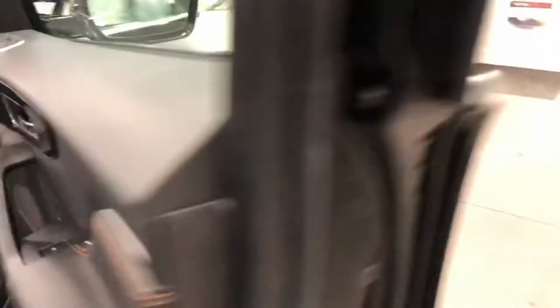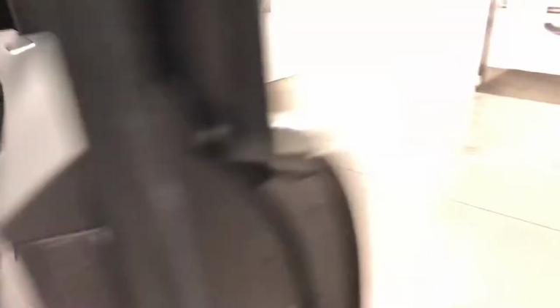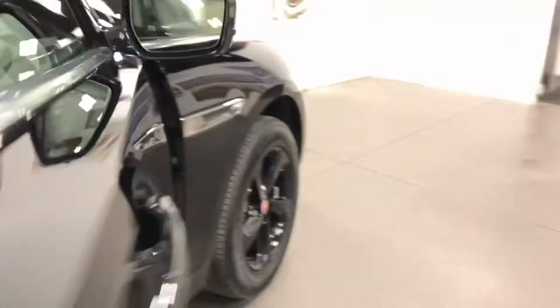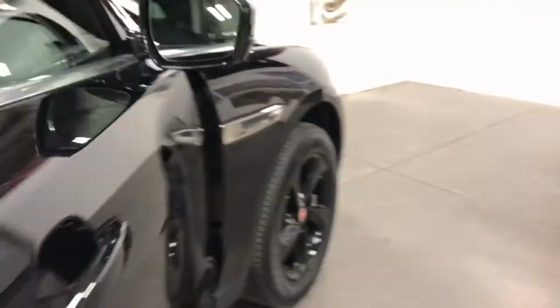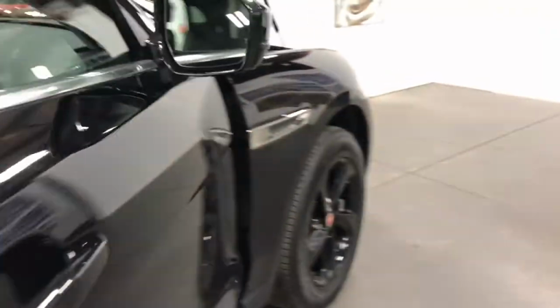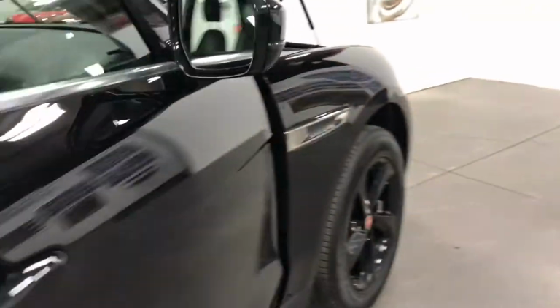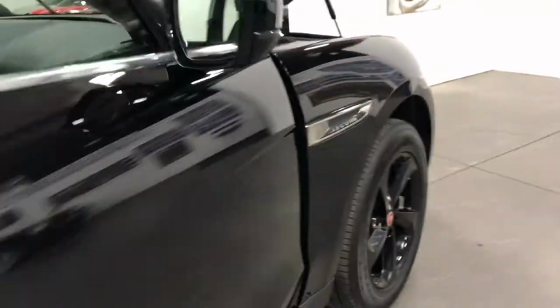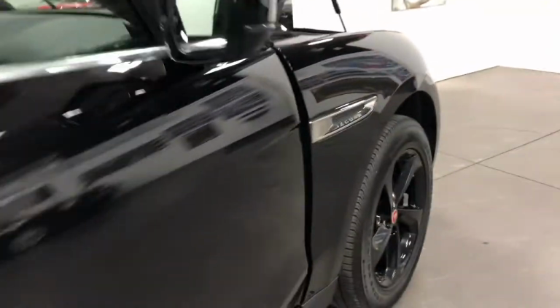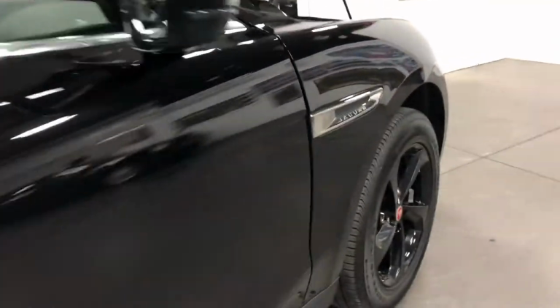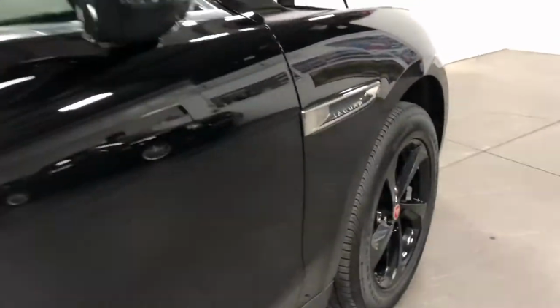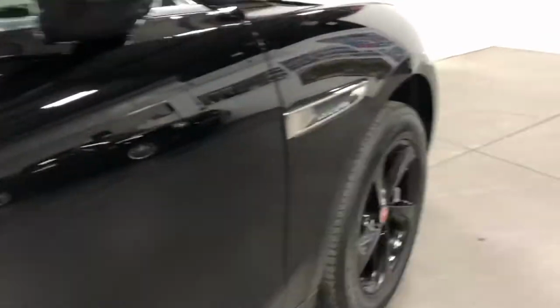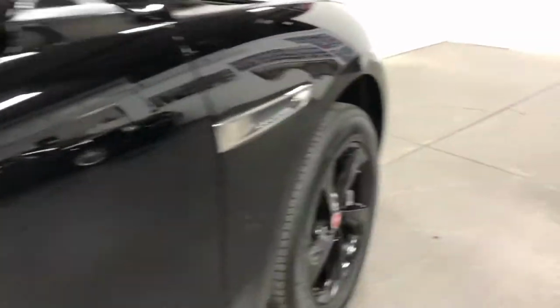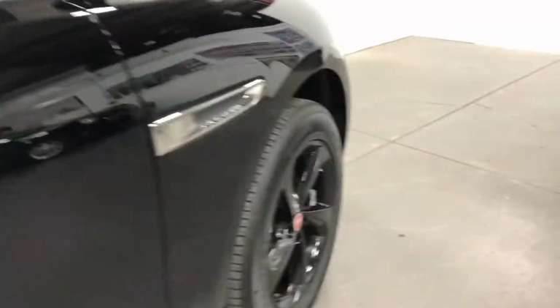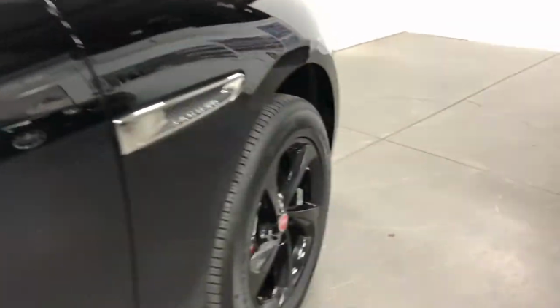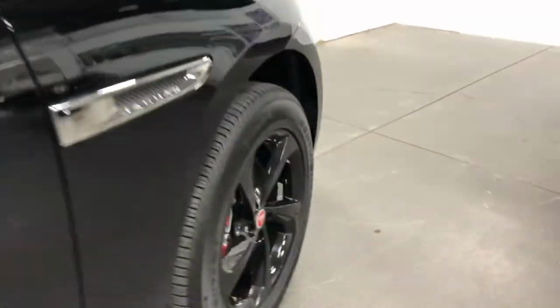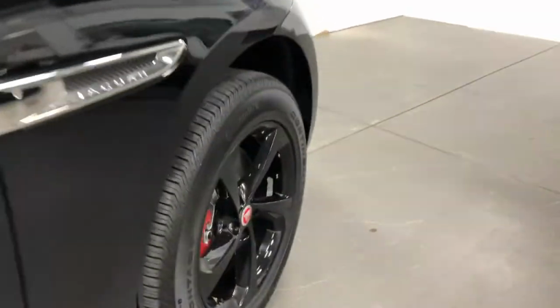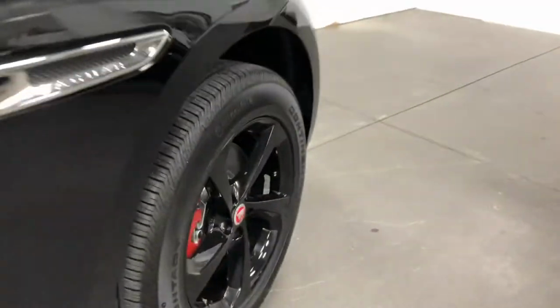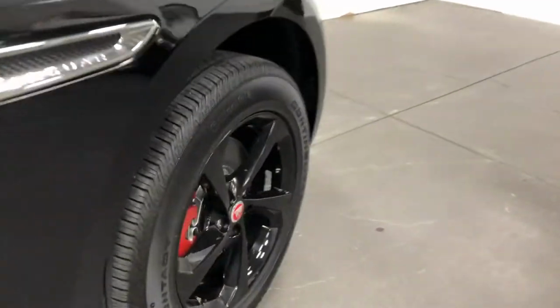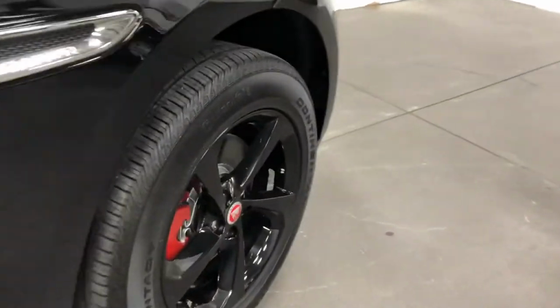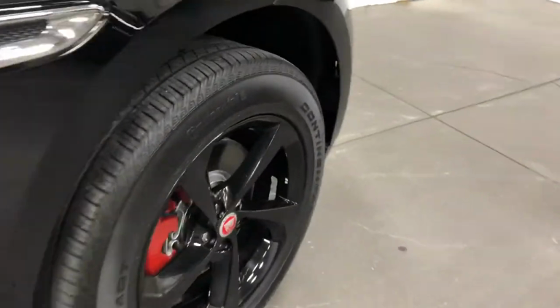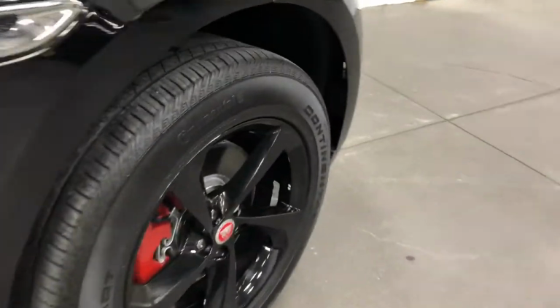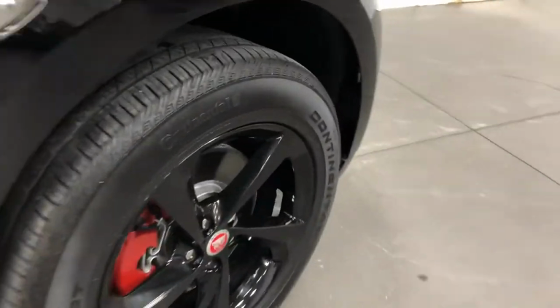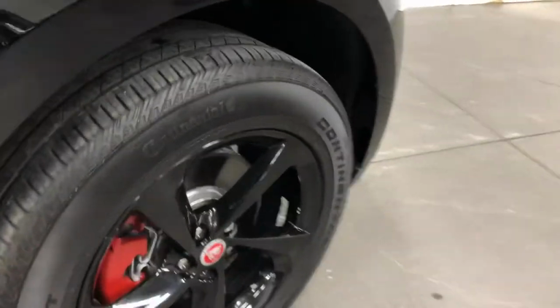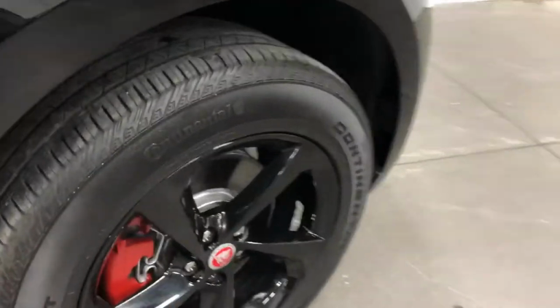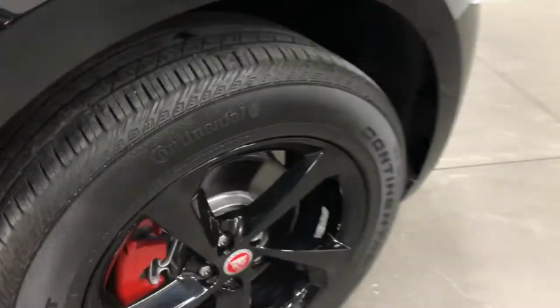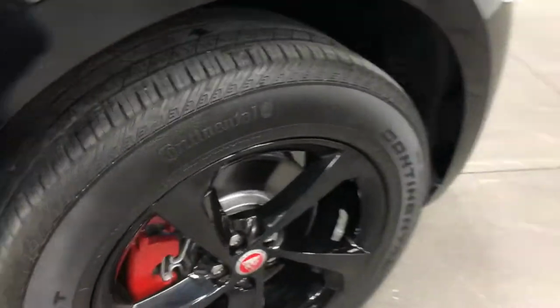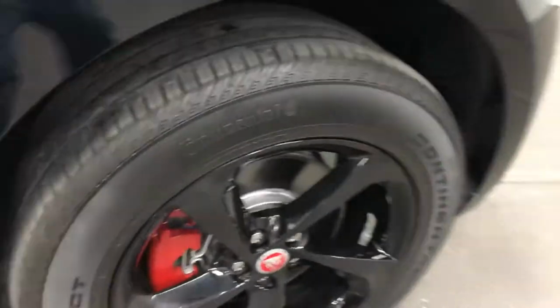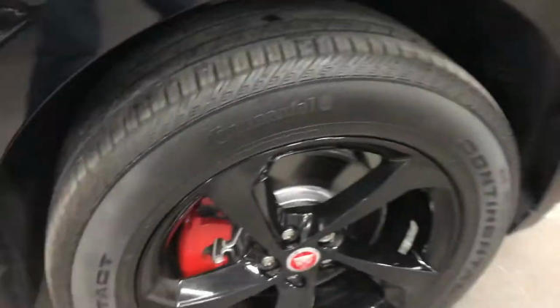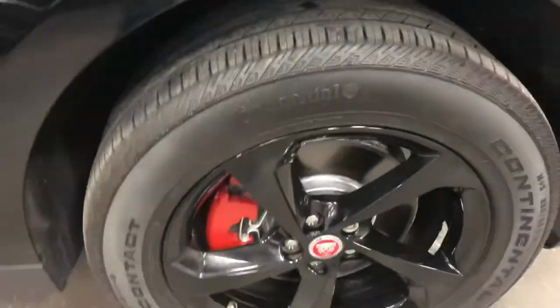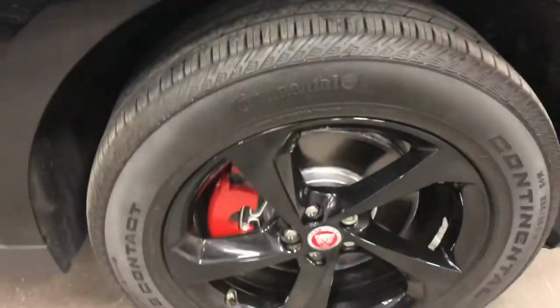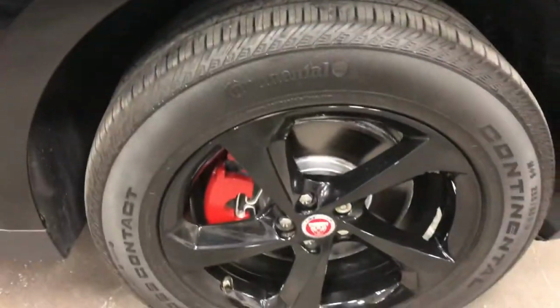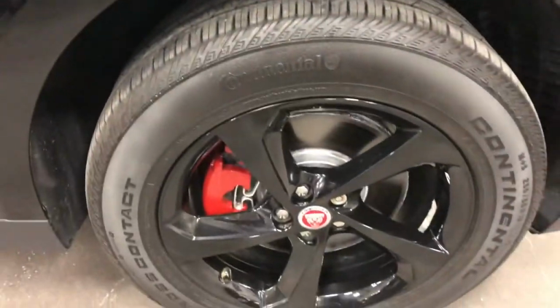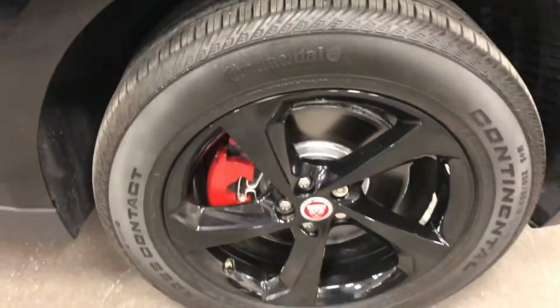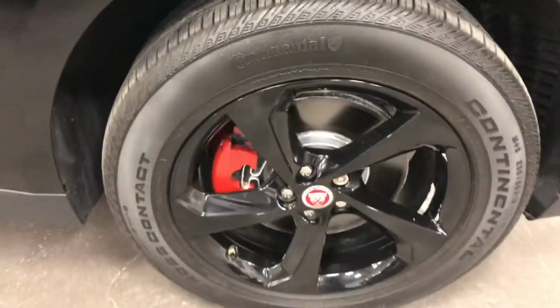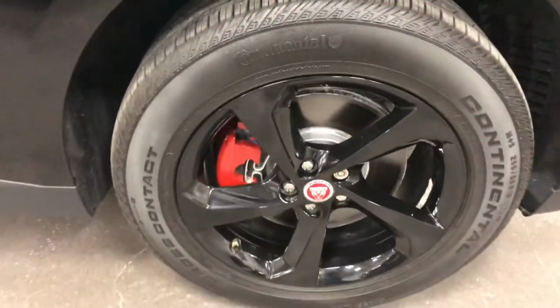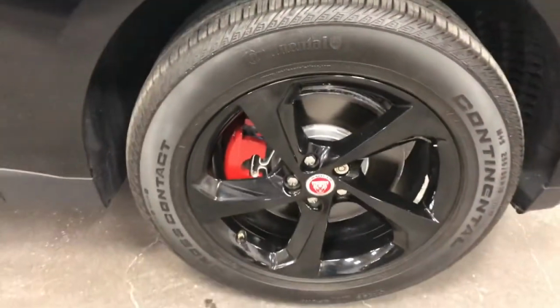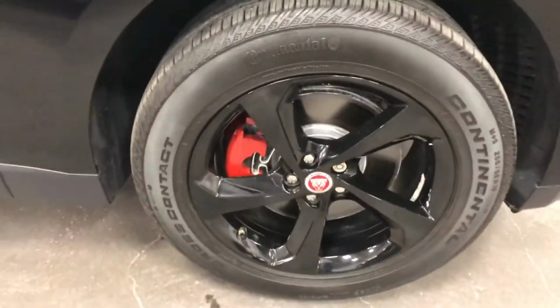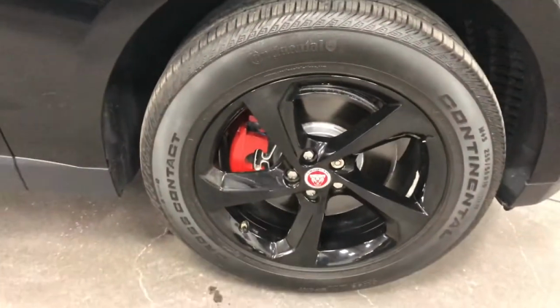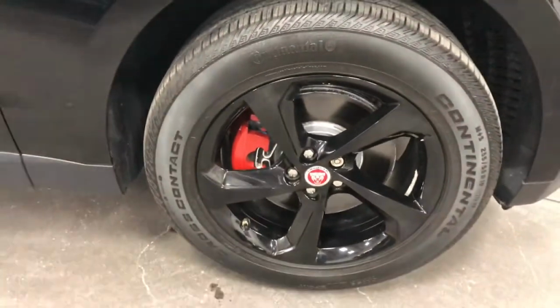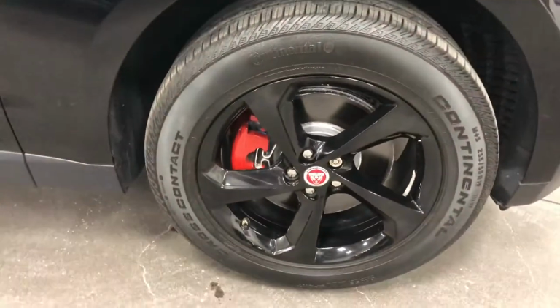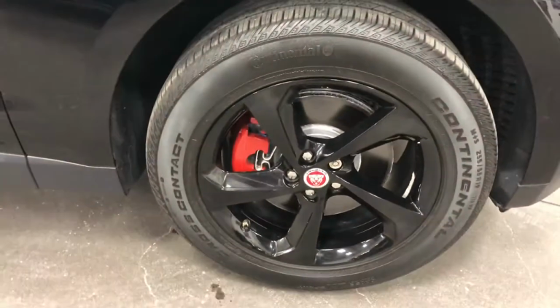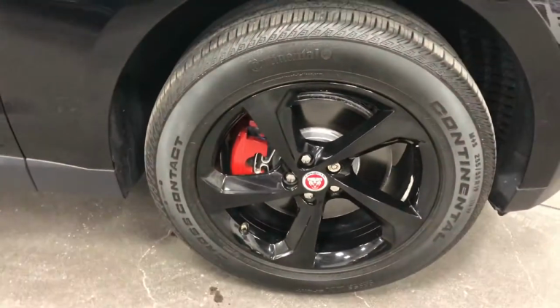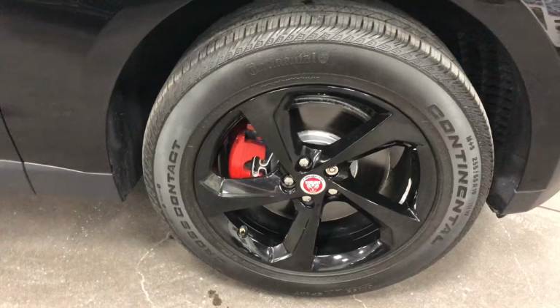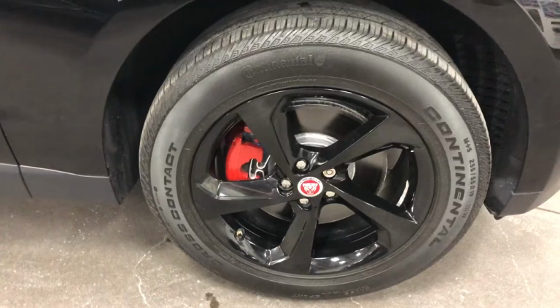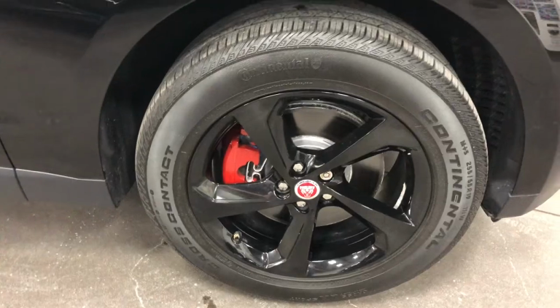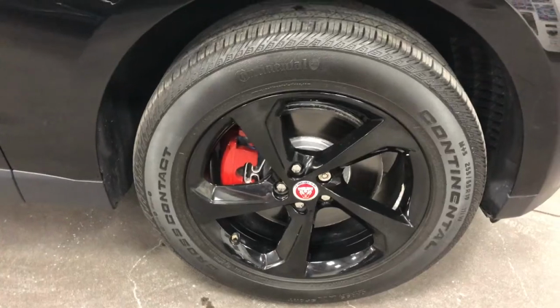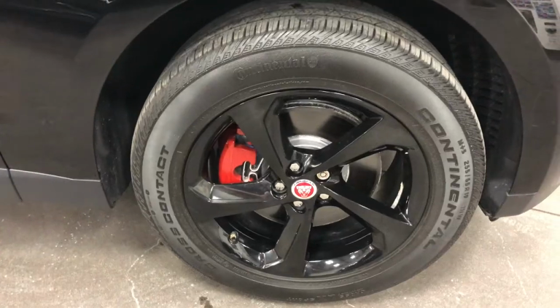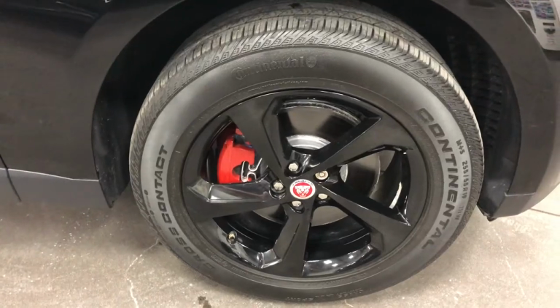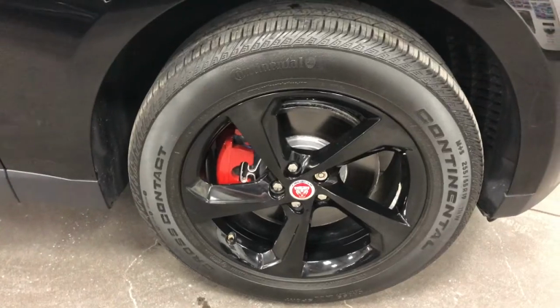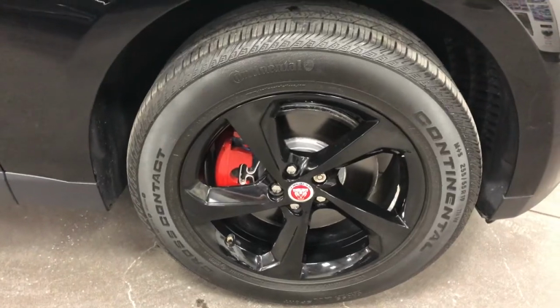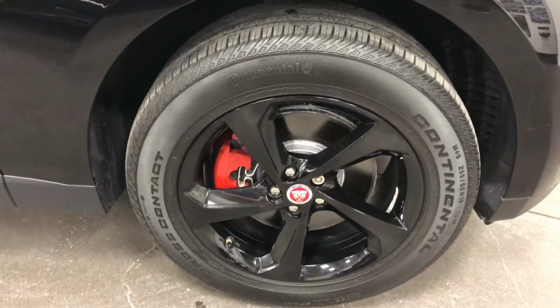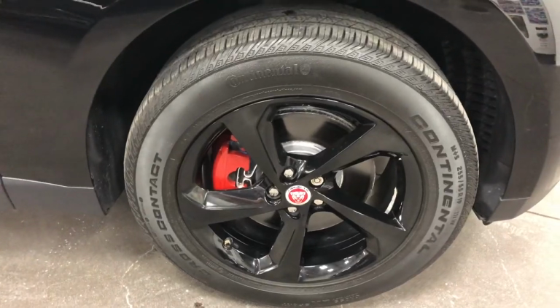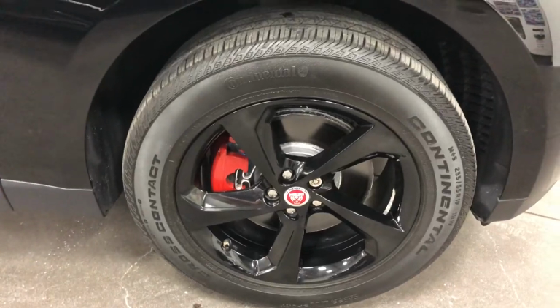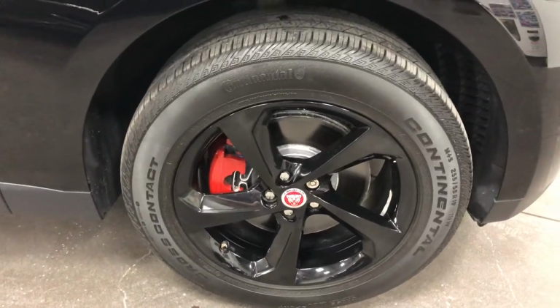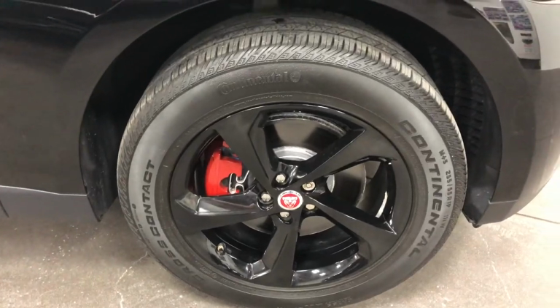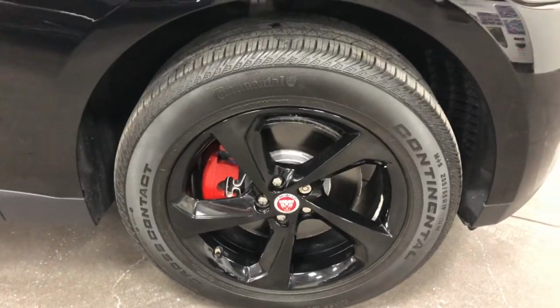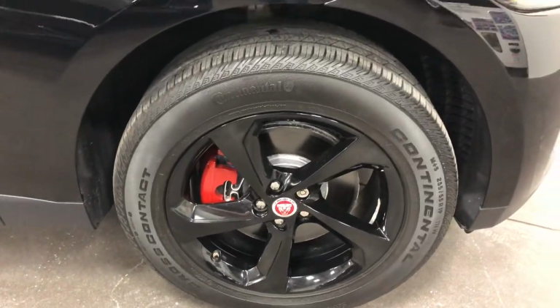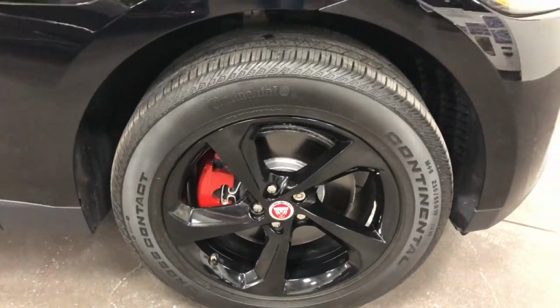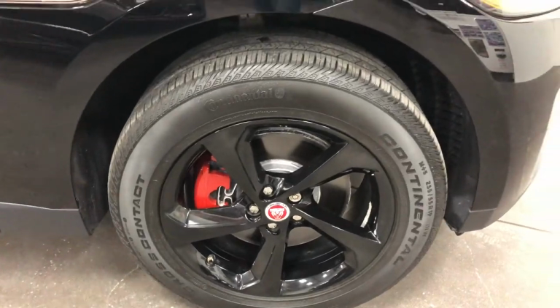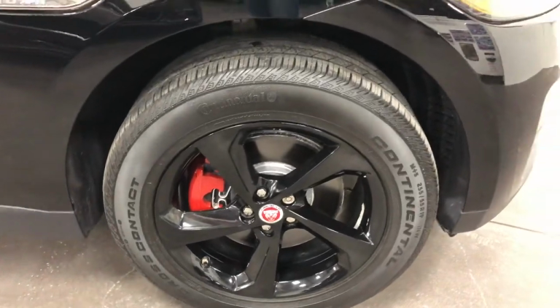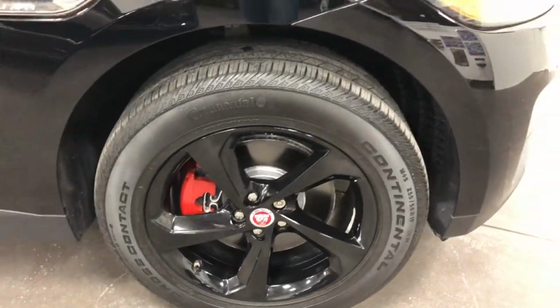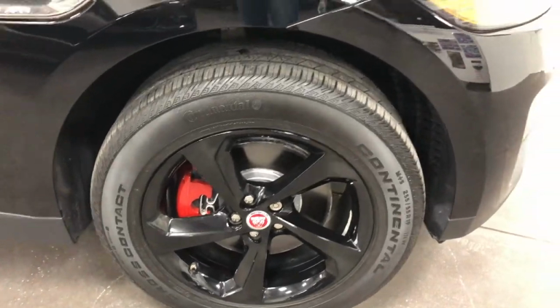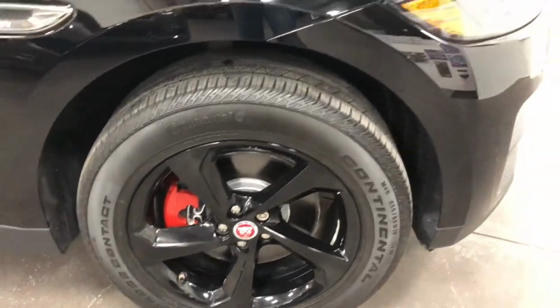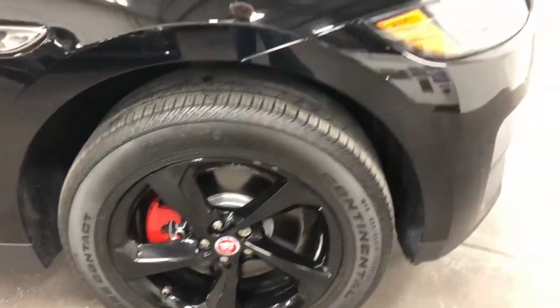Up at the front, this wheel has no curb rash, no issues — just absolutely fabulous. Well-loved car.